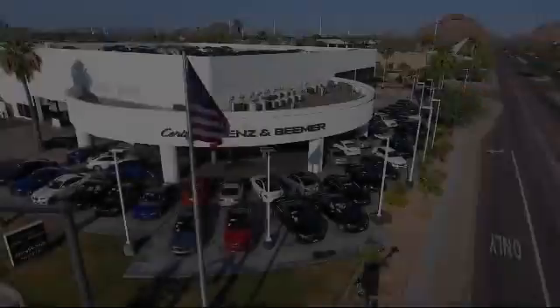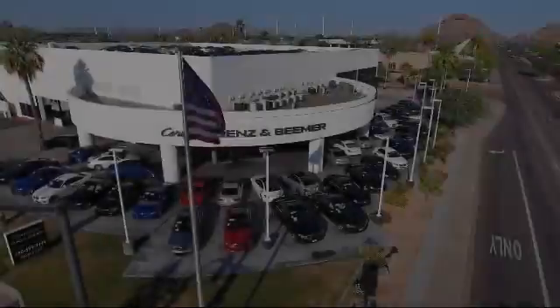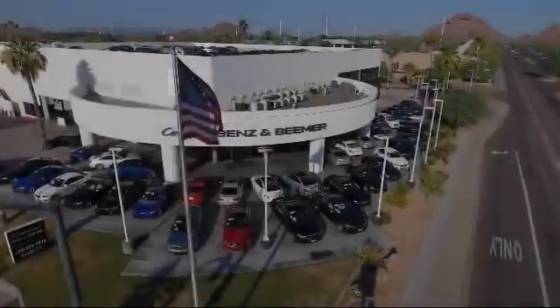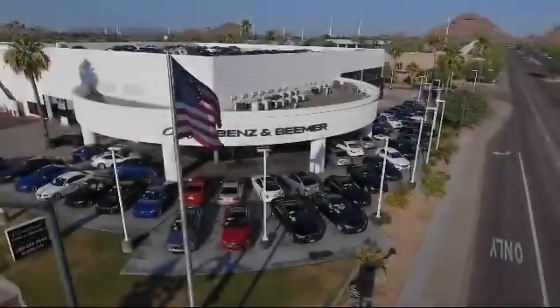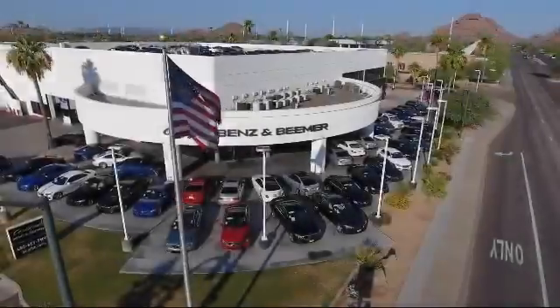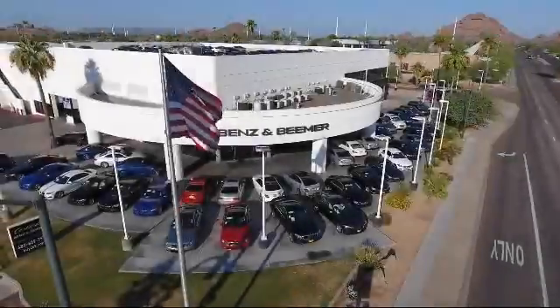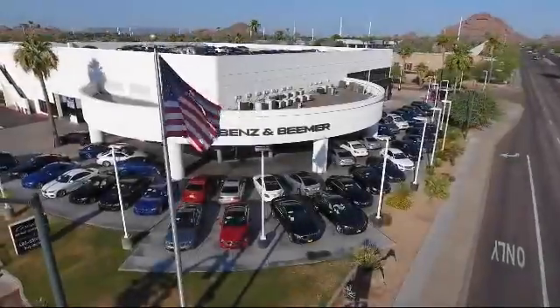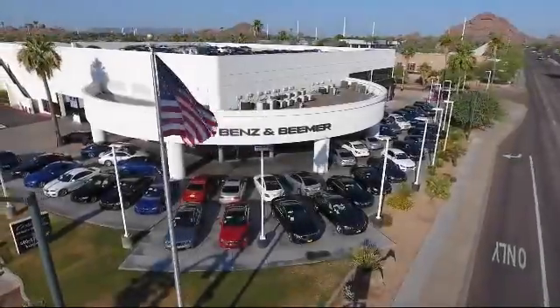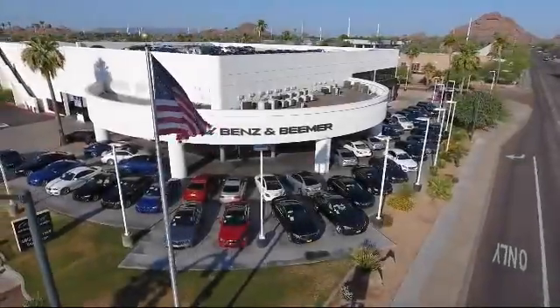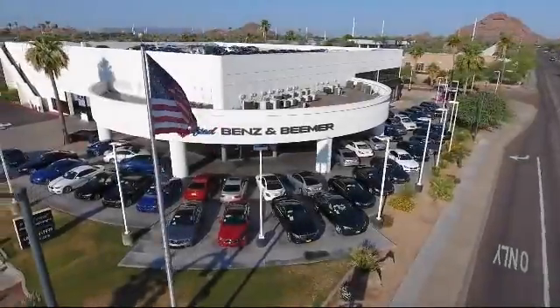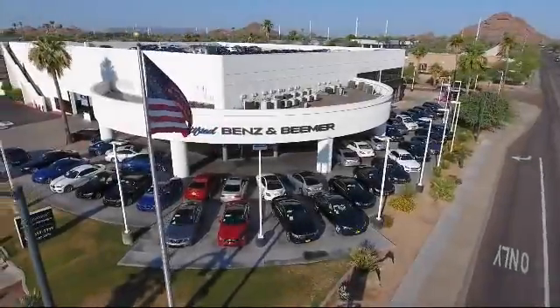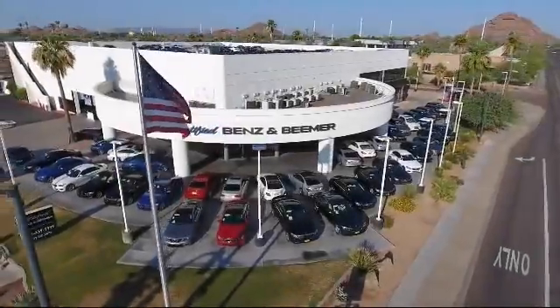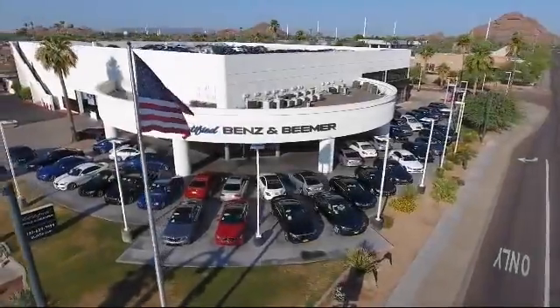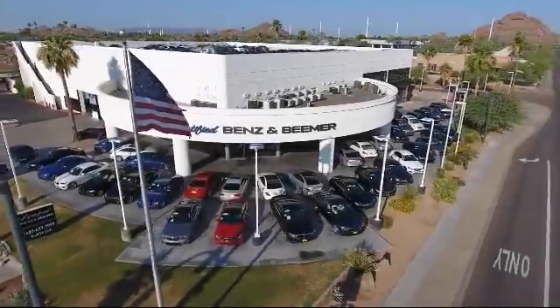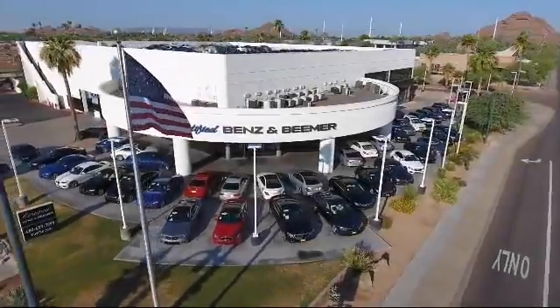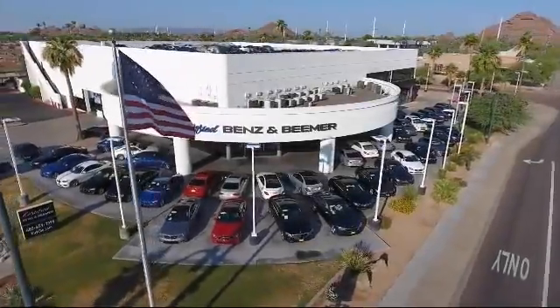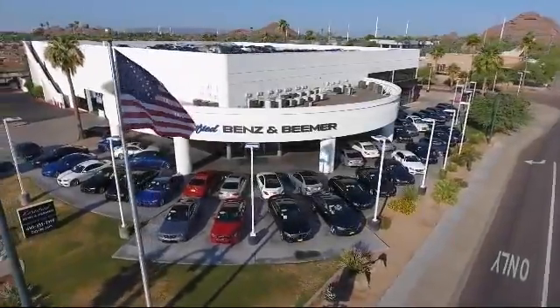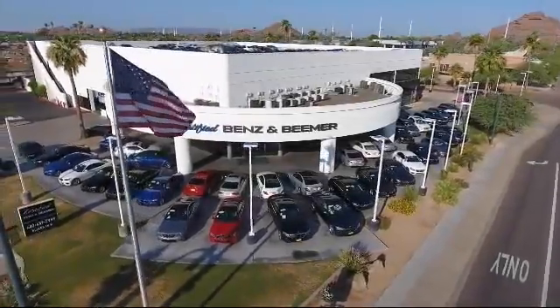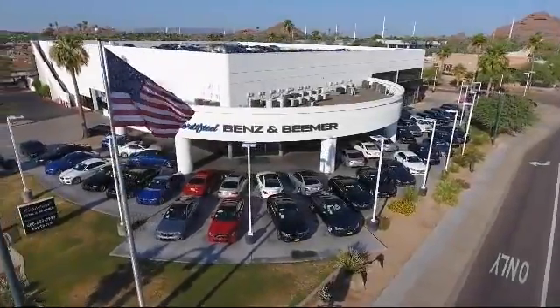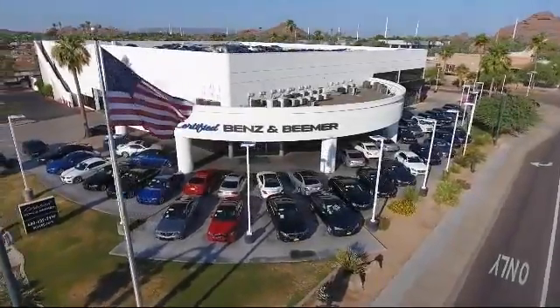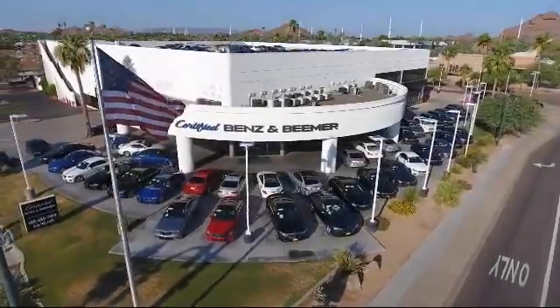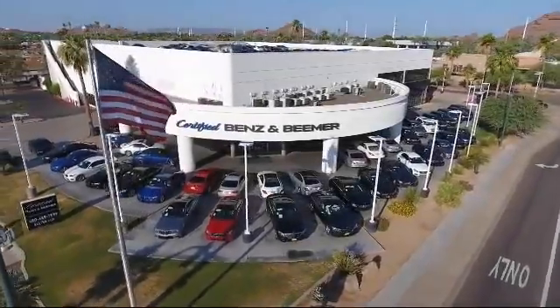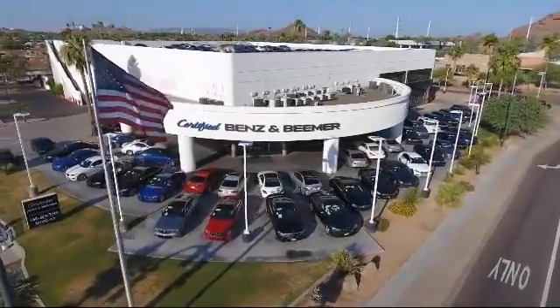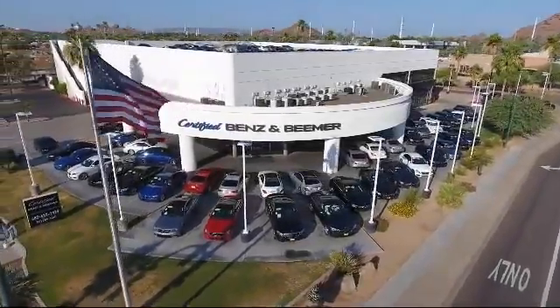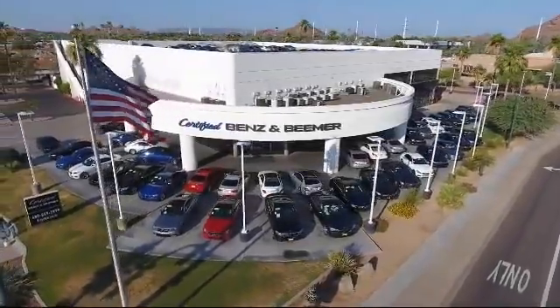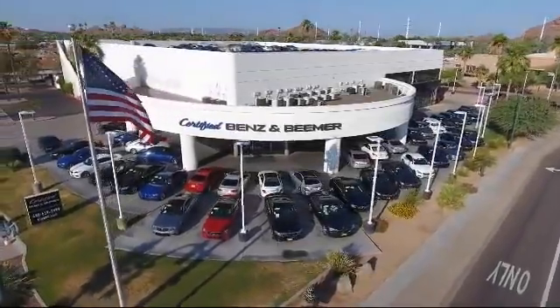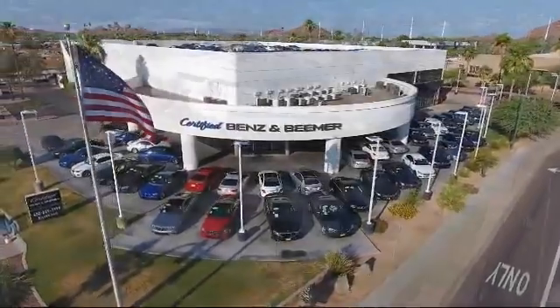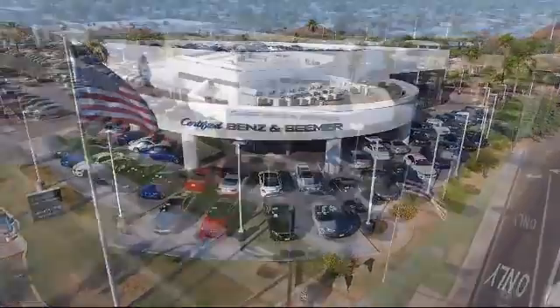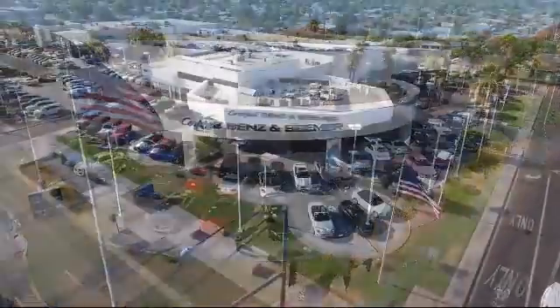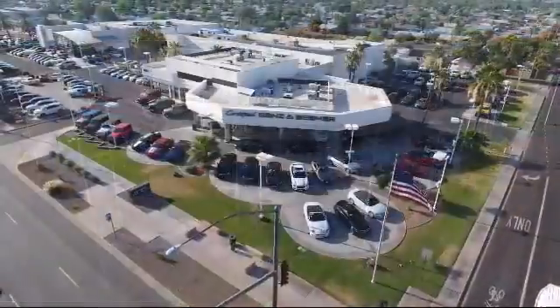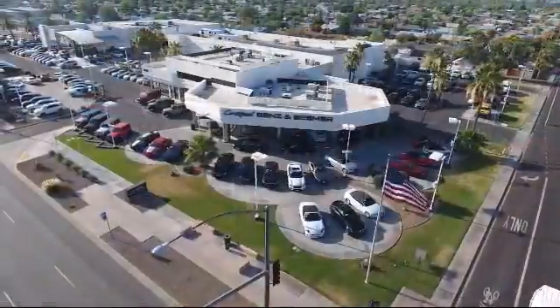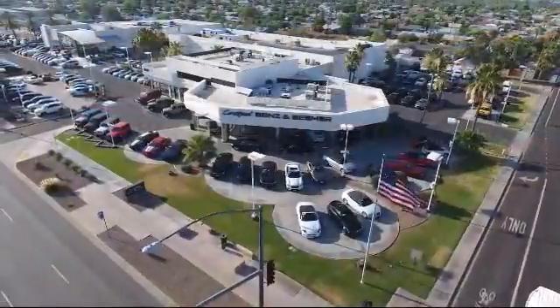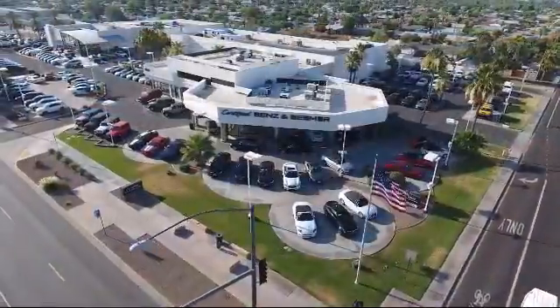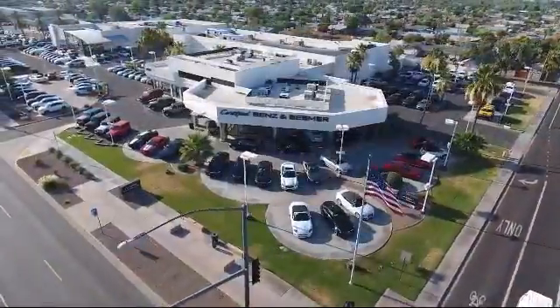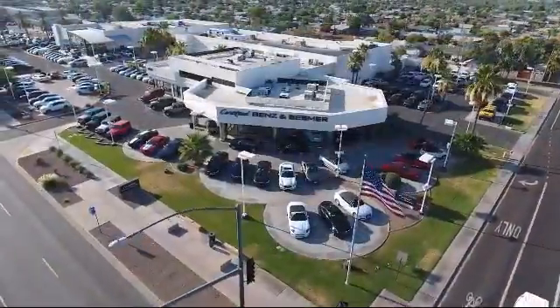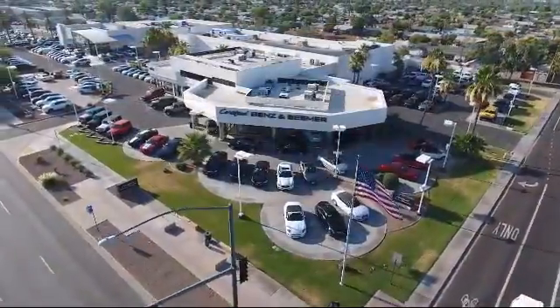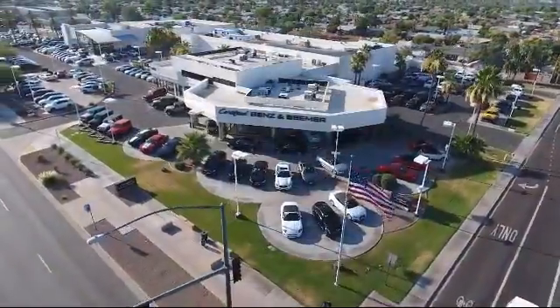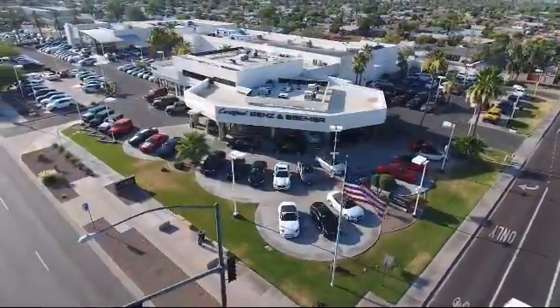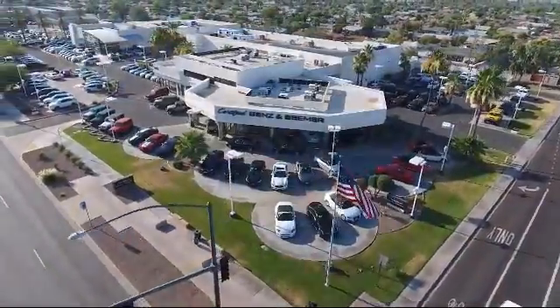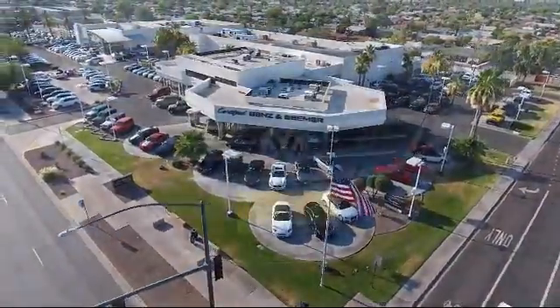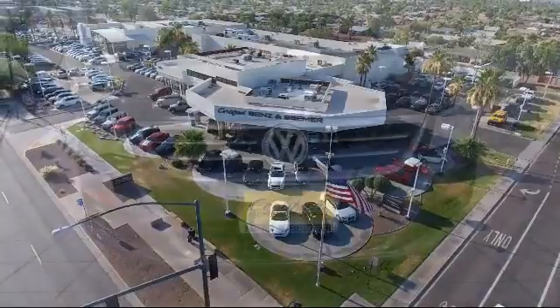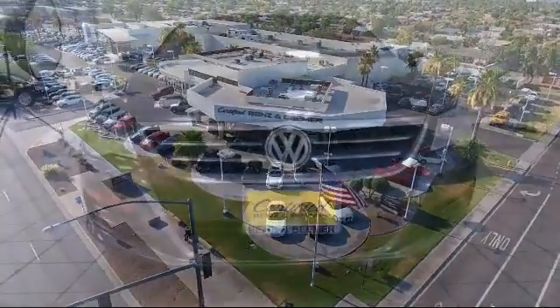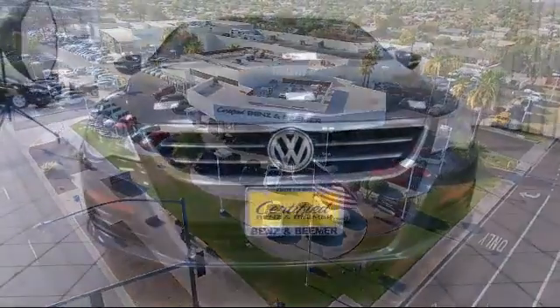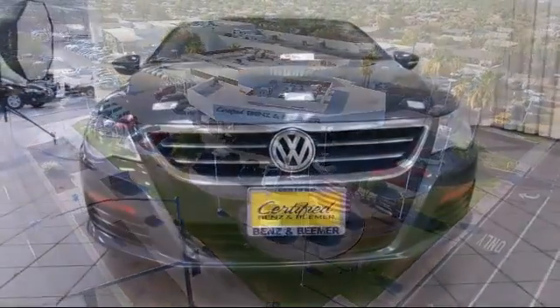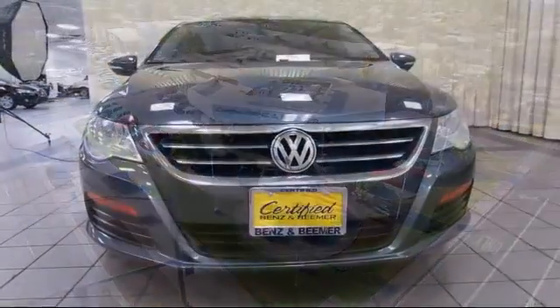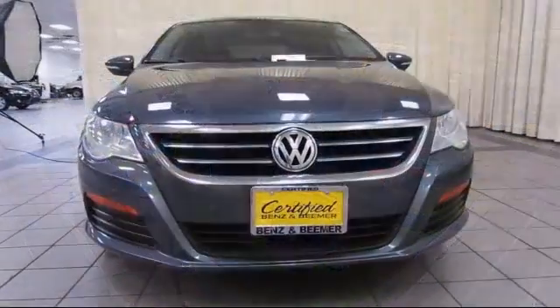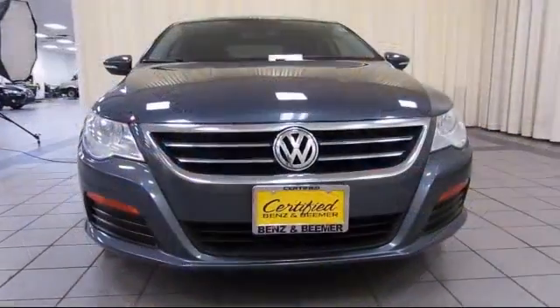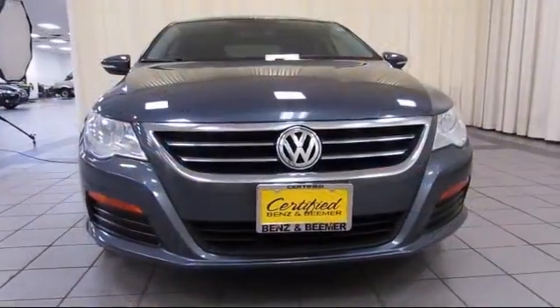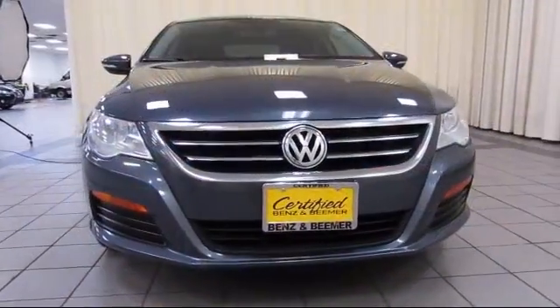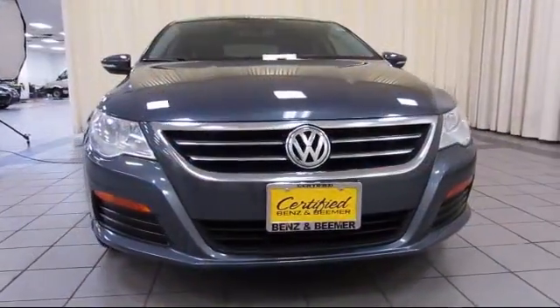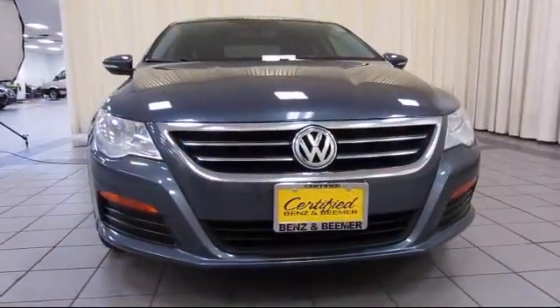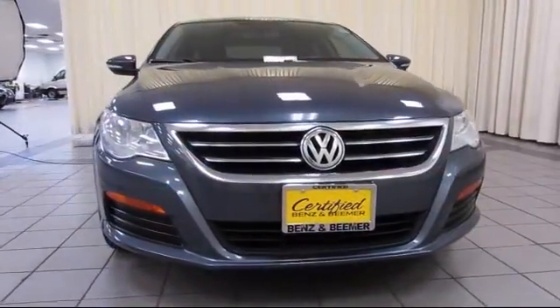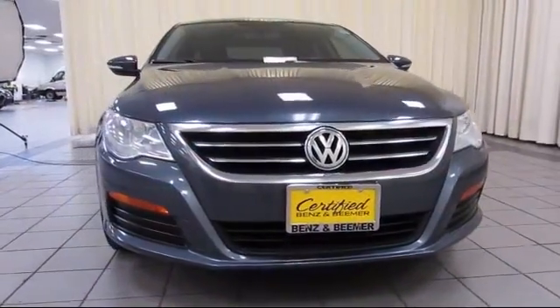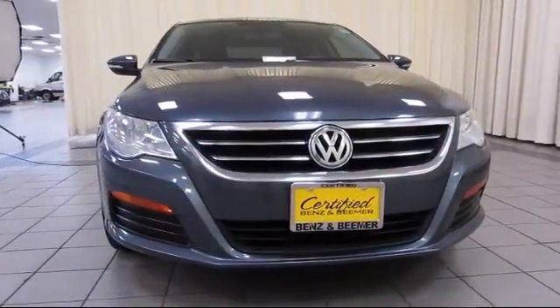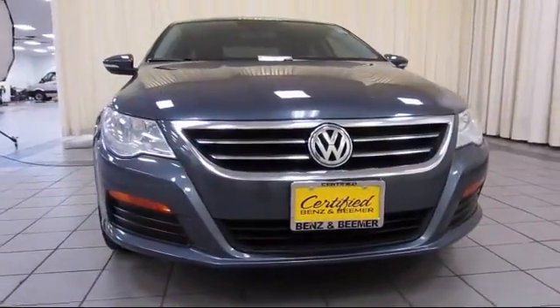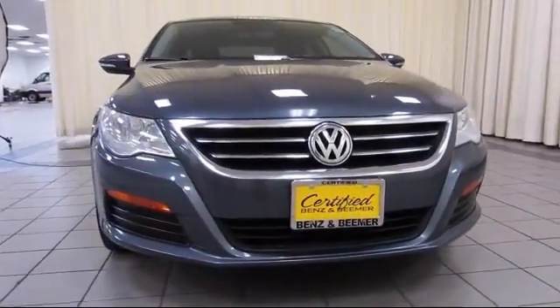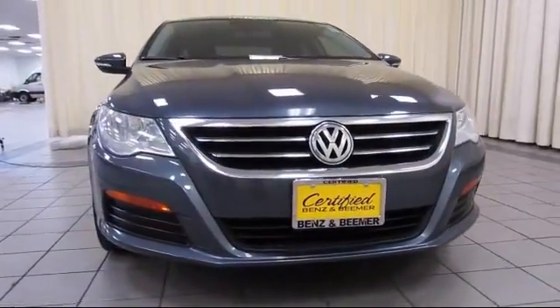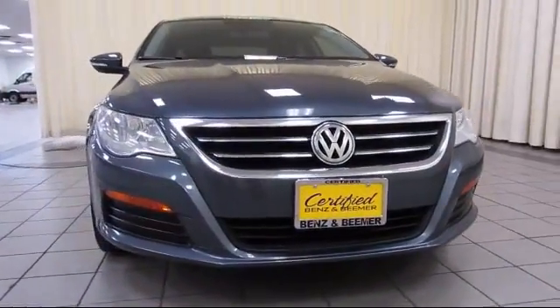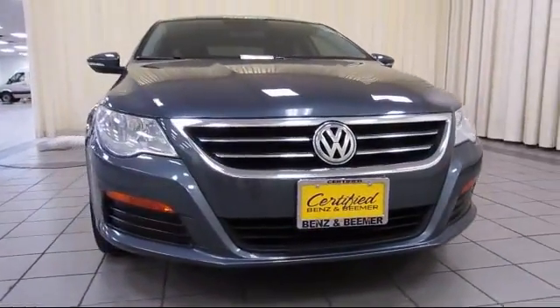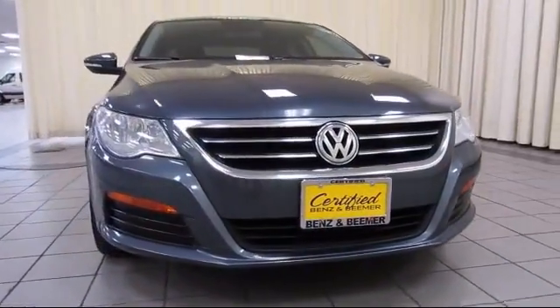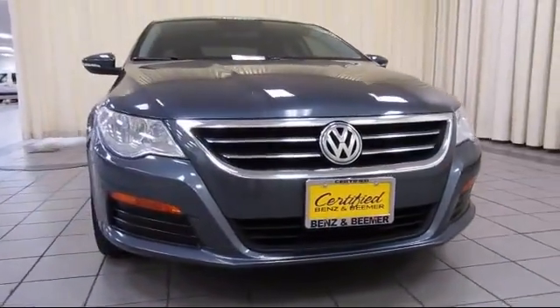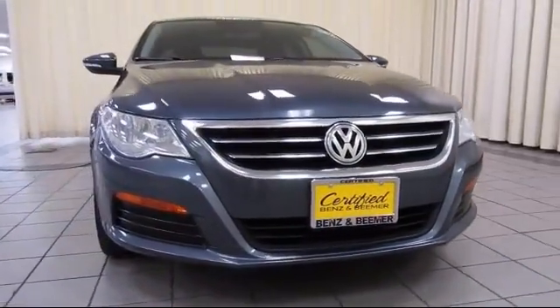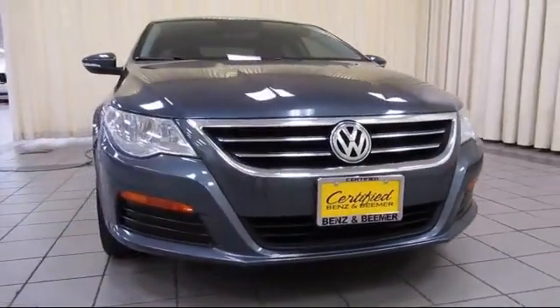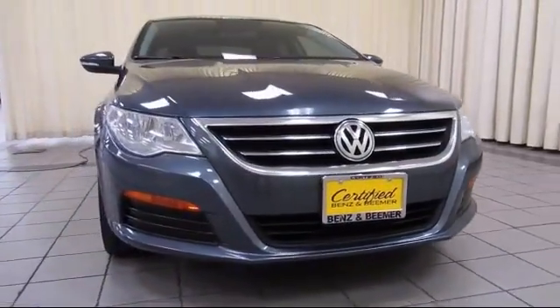Welcome to Certified Benz & Beamer, and here's a look at one of our quality vehicles from our massive selection of premium cars, trucks, and SUVs.